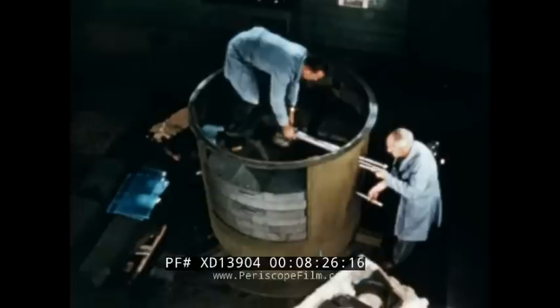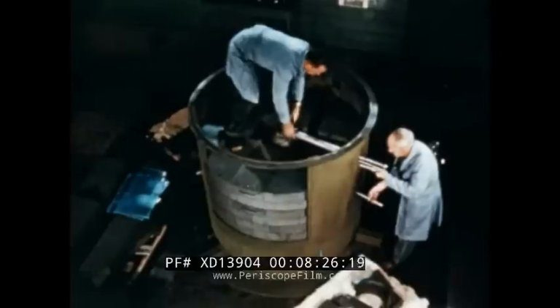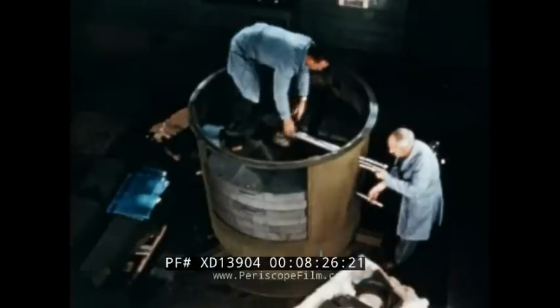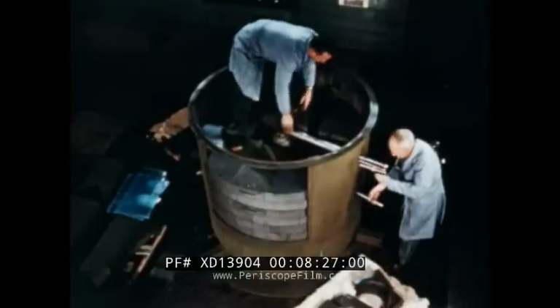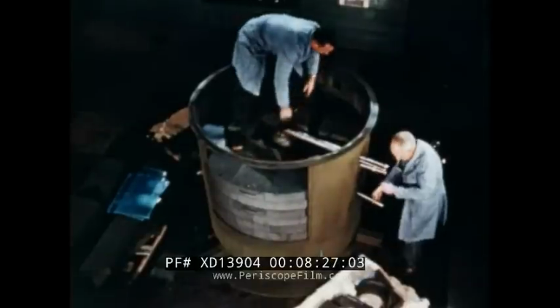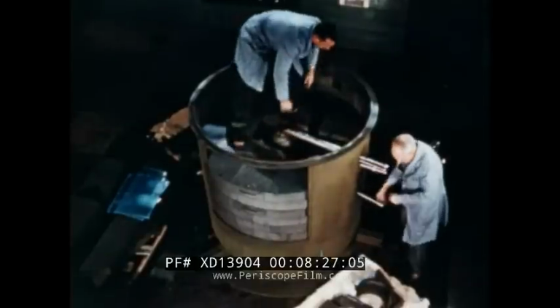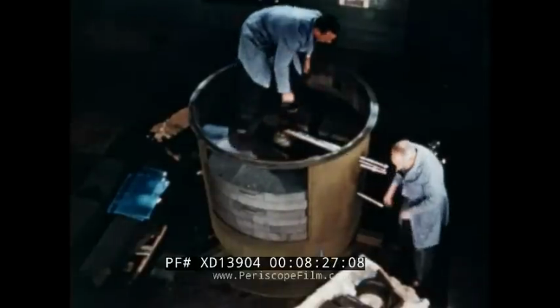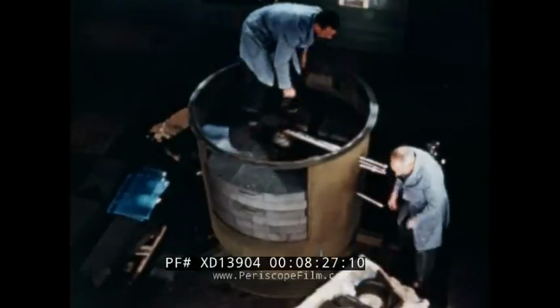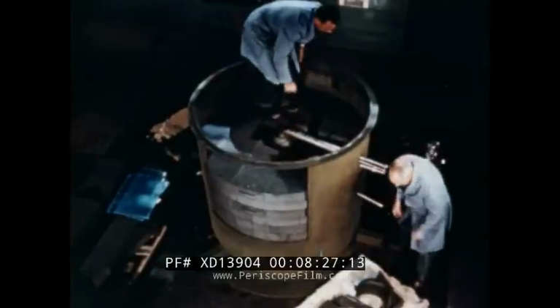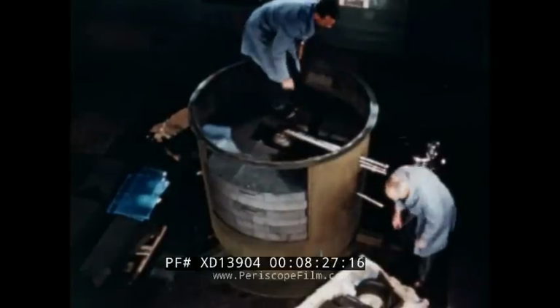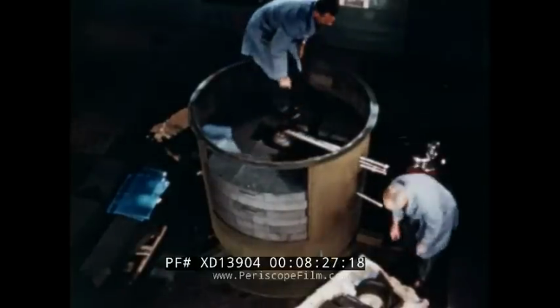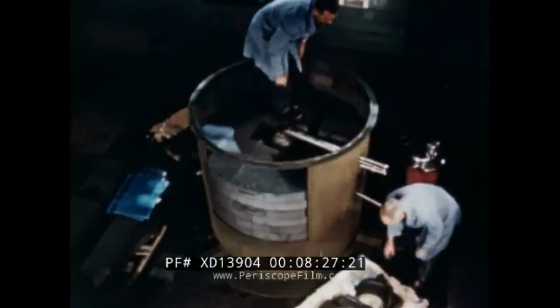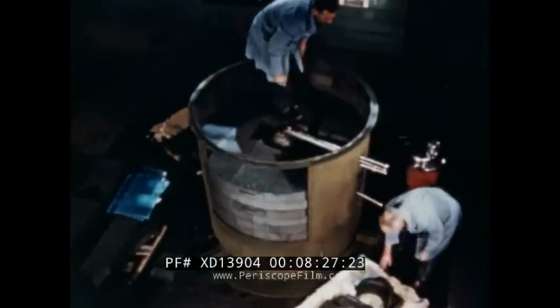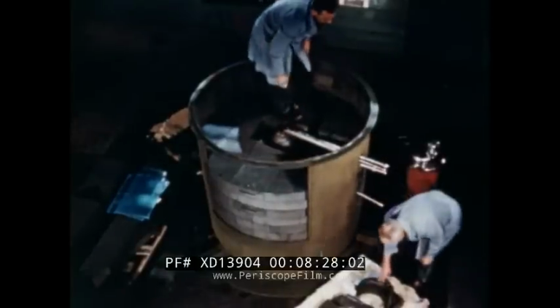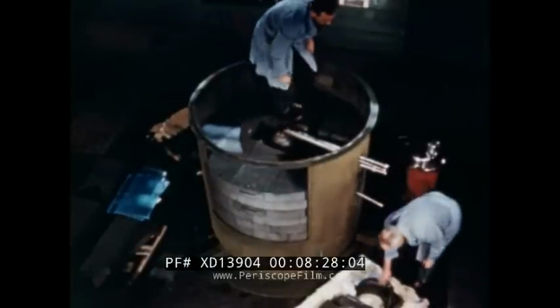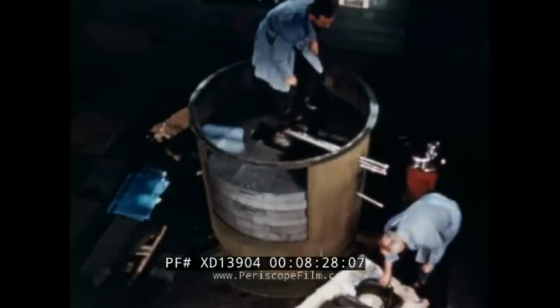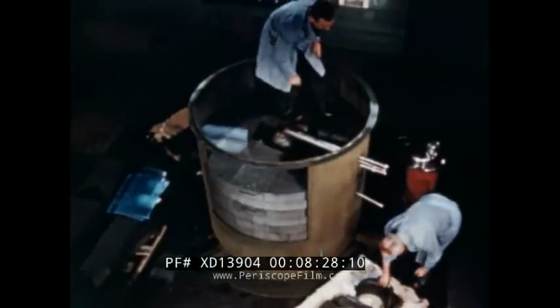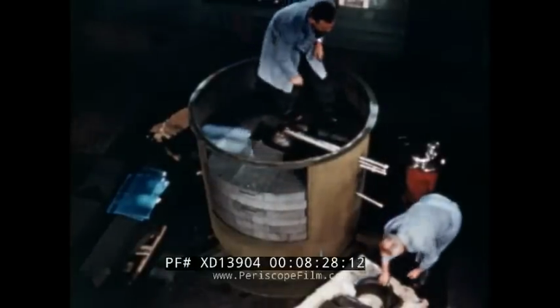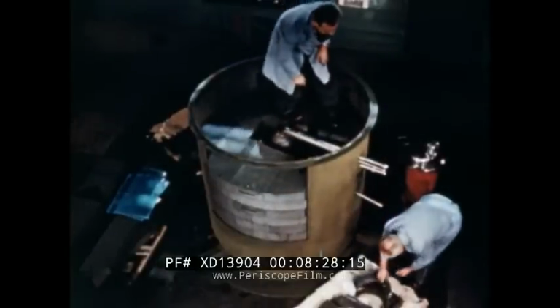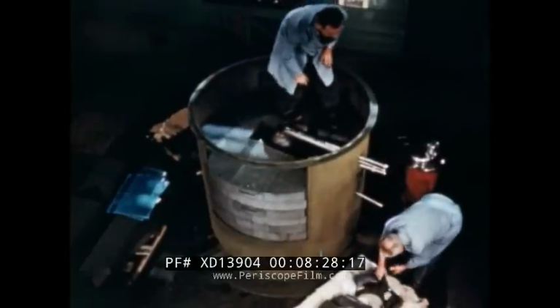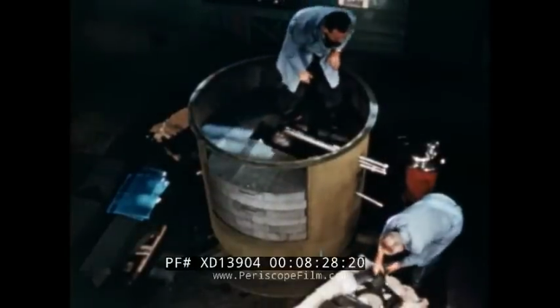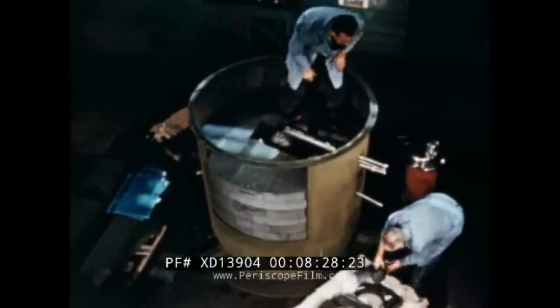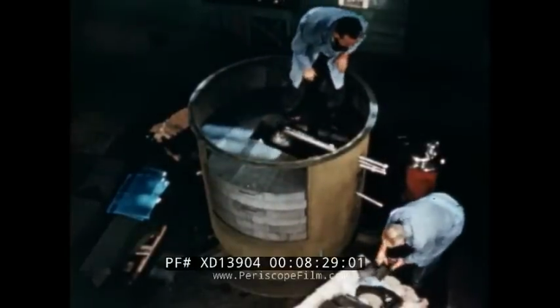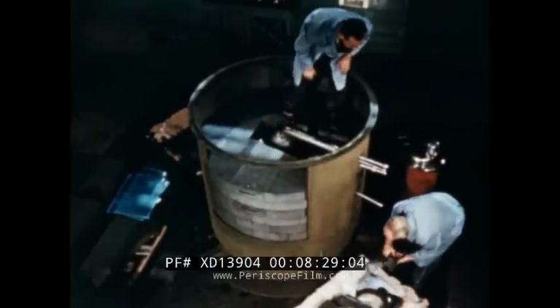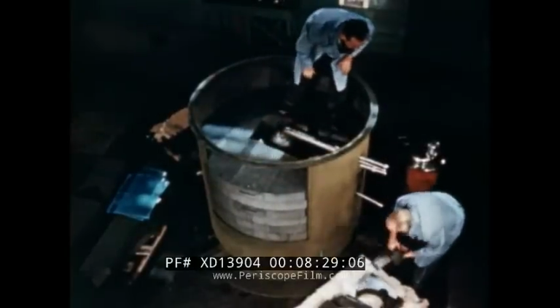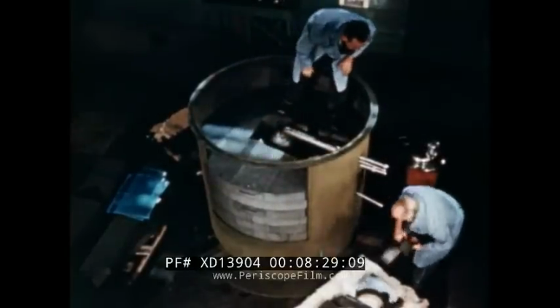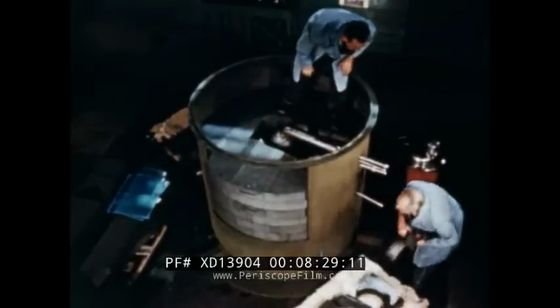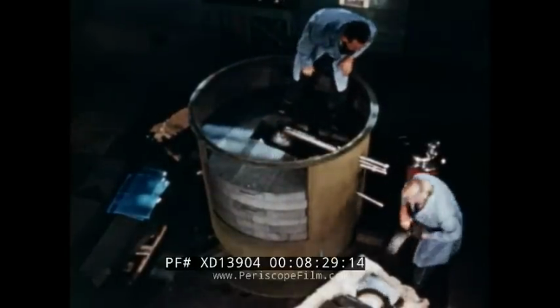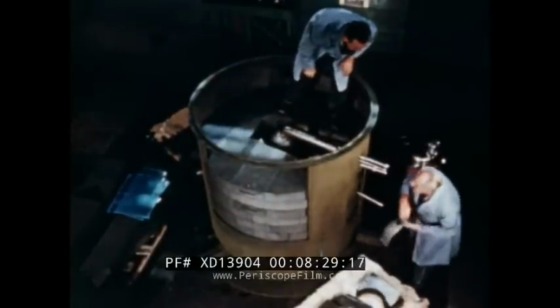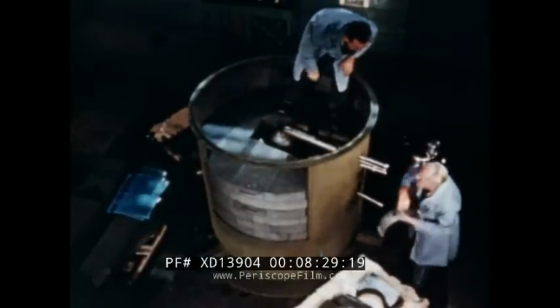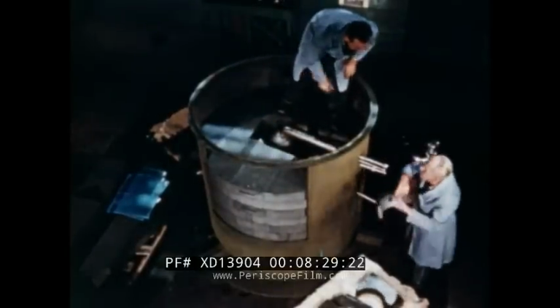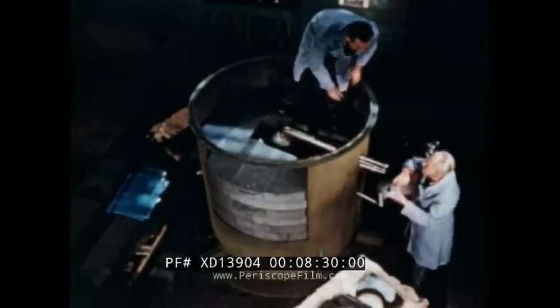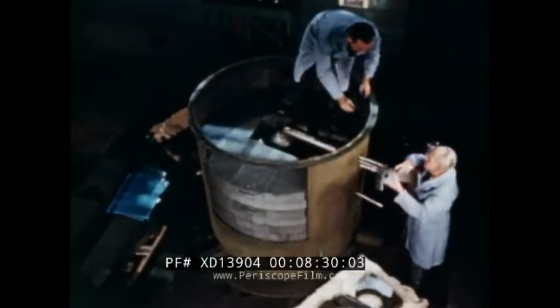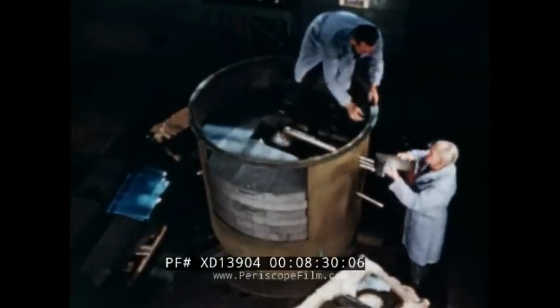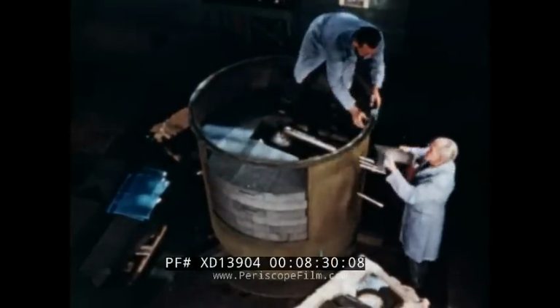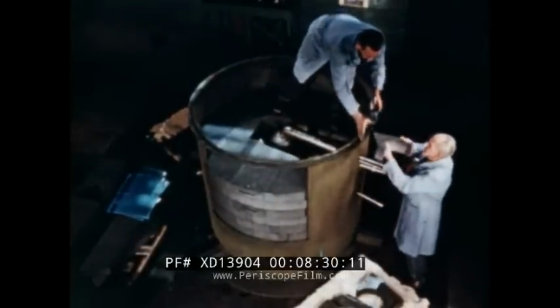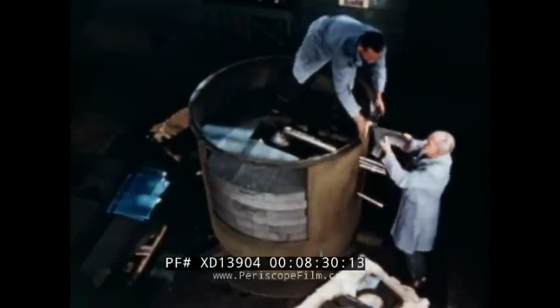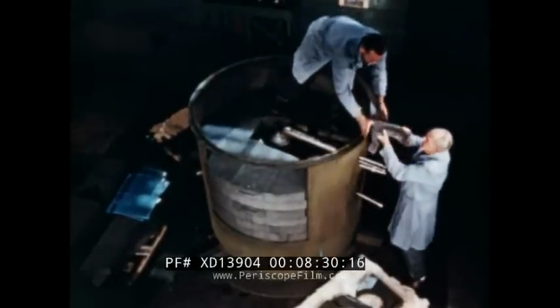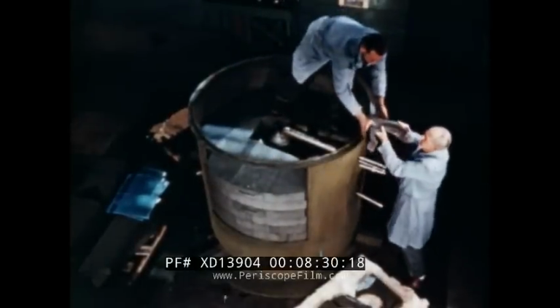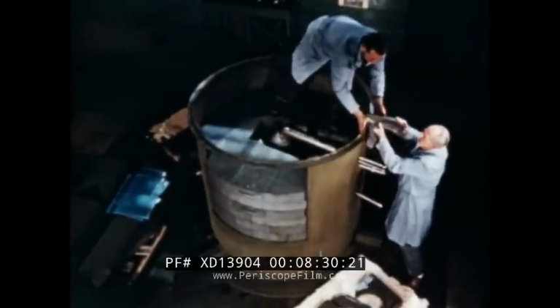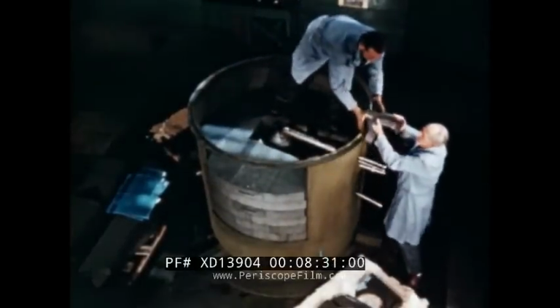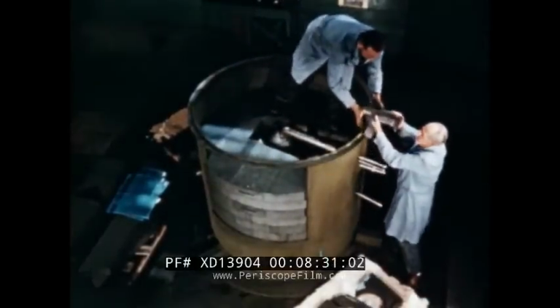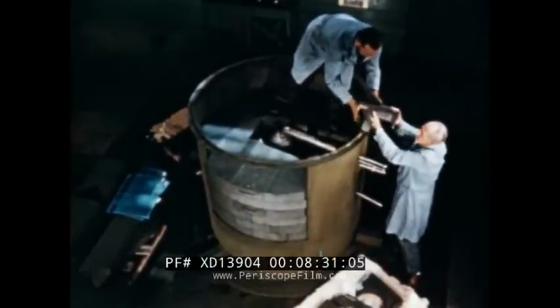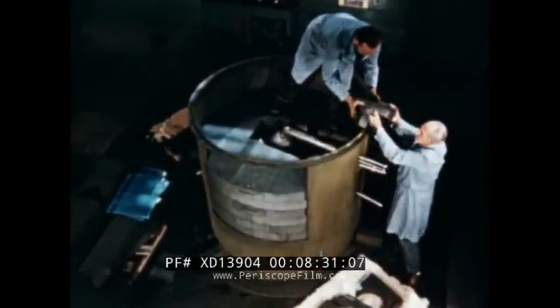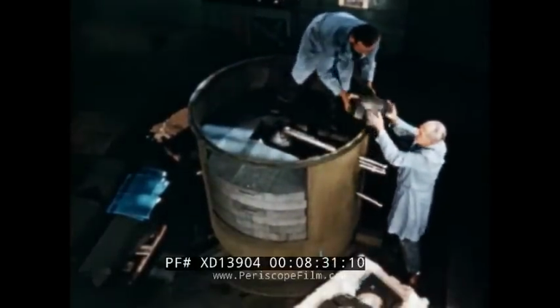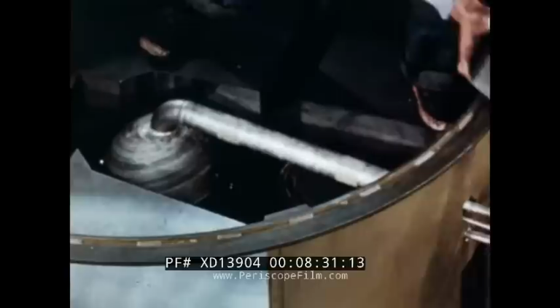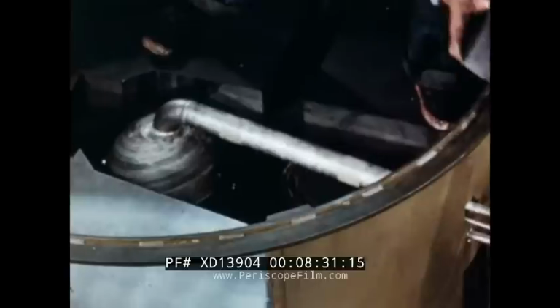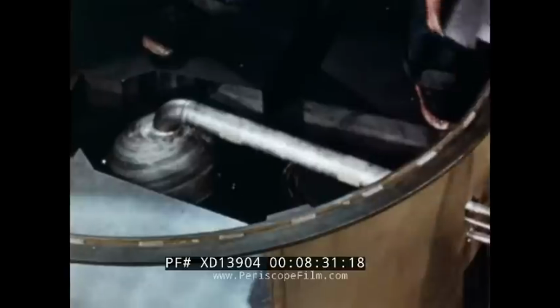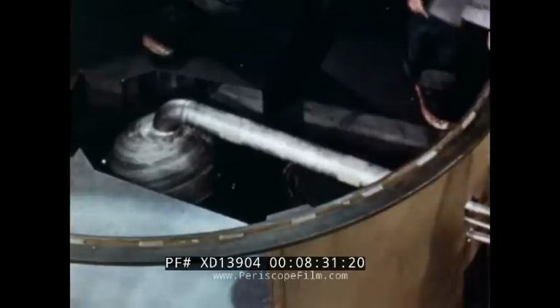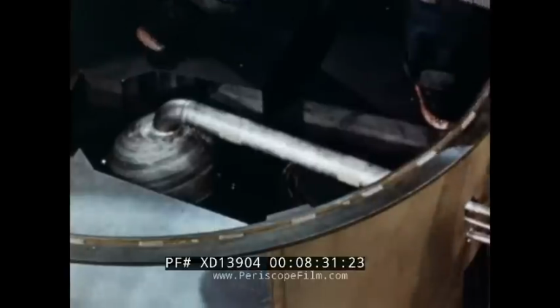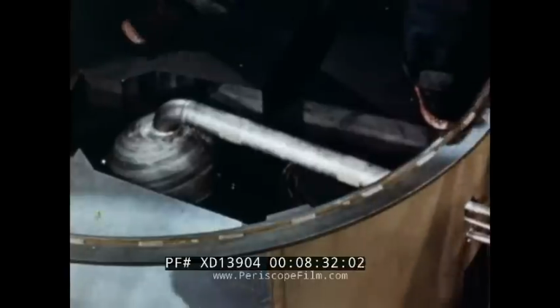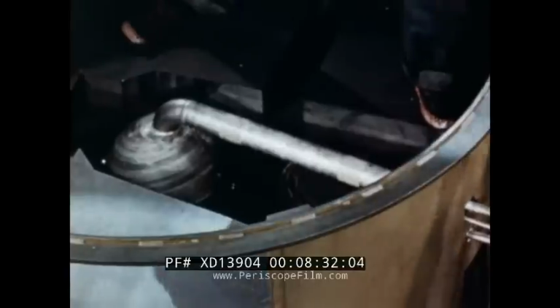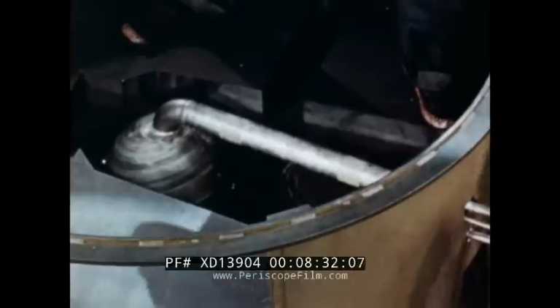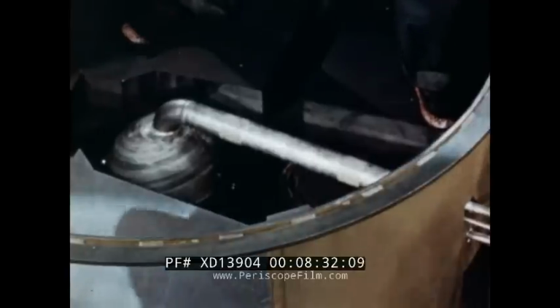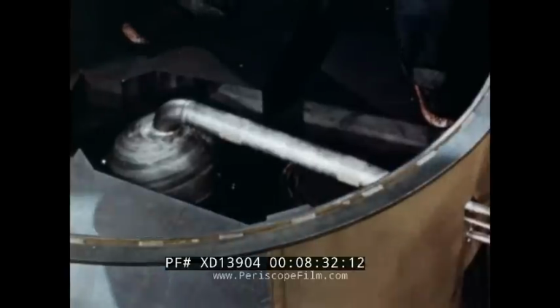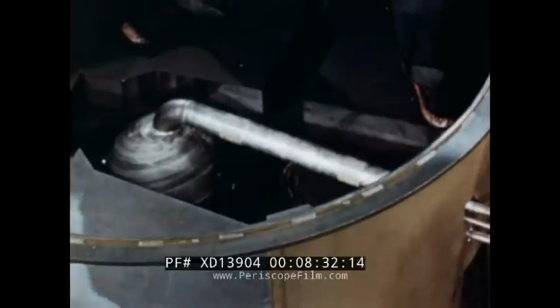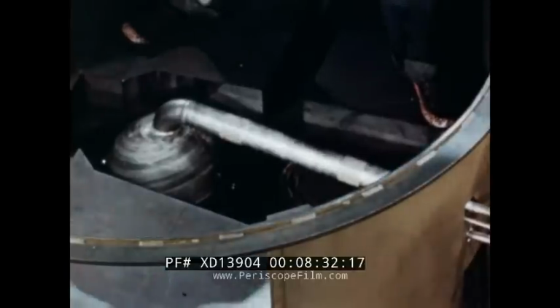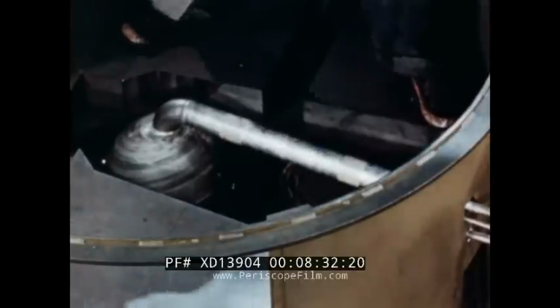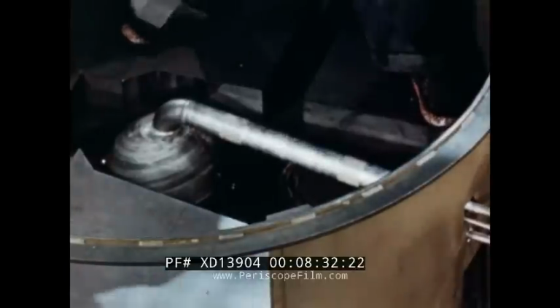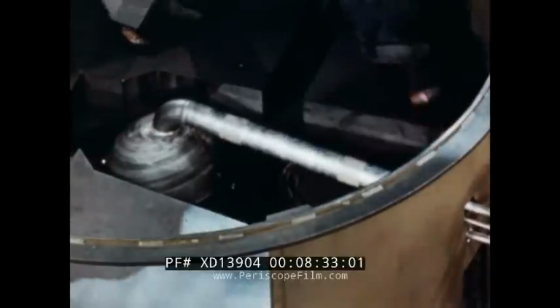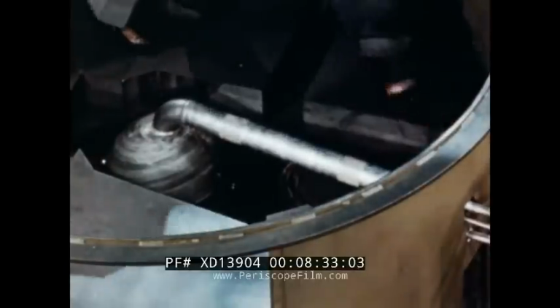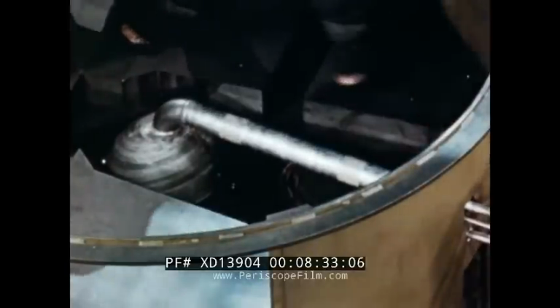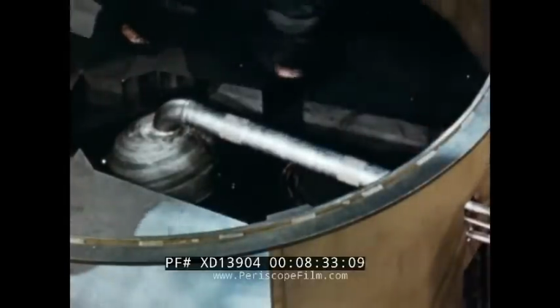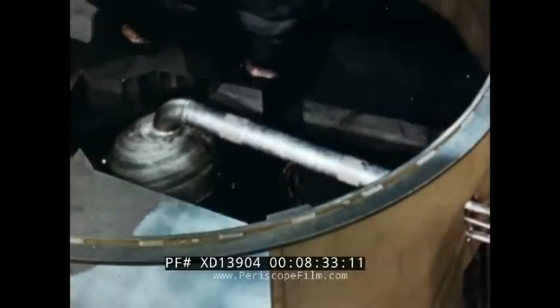Three additional layers of graphite blocks are stacked above the core, and a steel lid will cover the top of the housing.